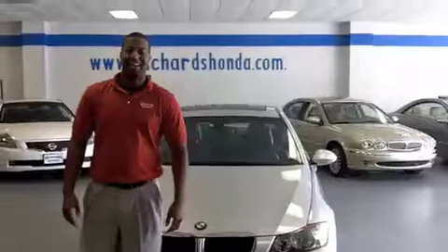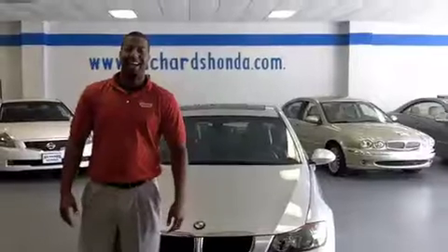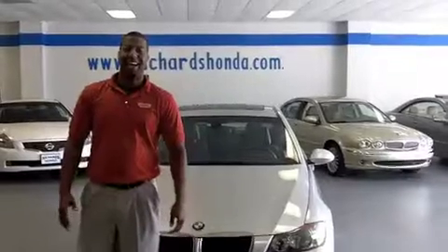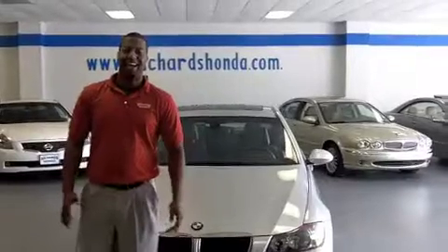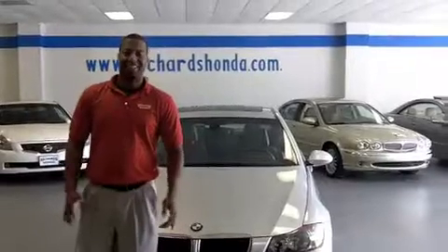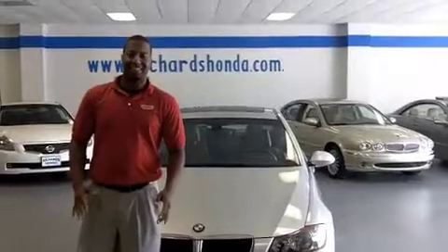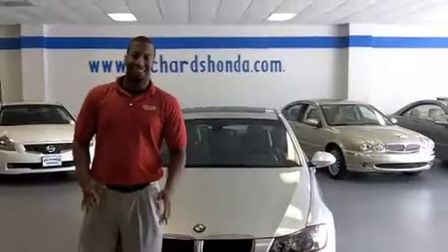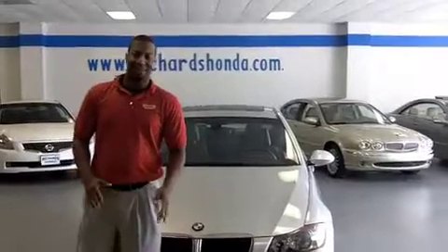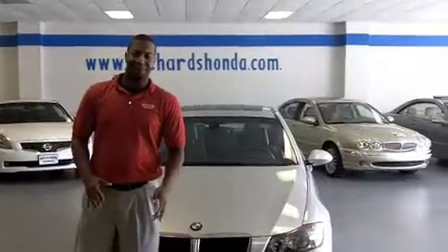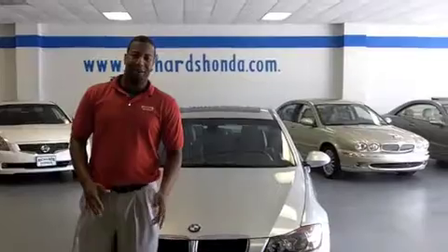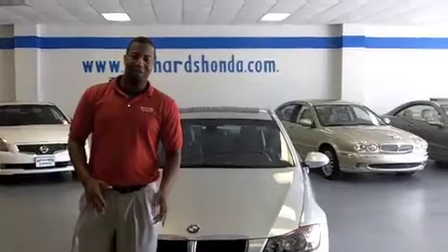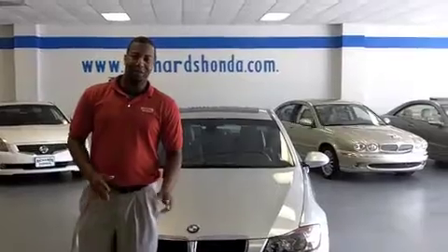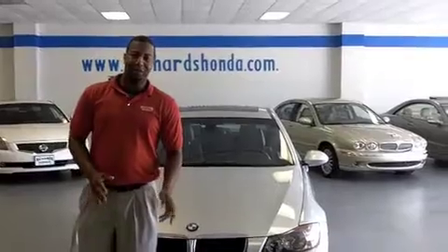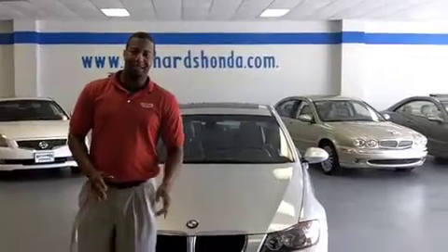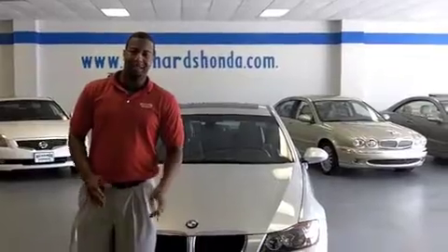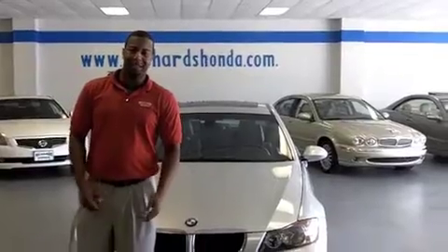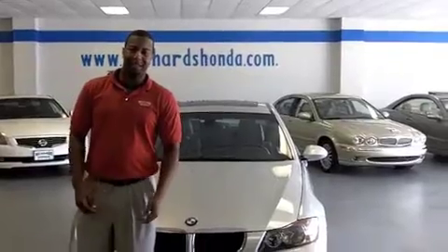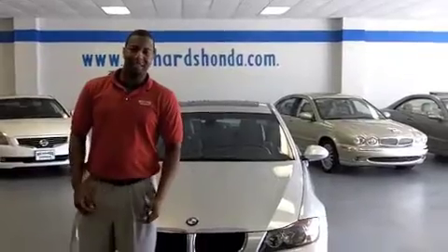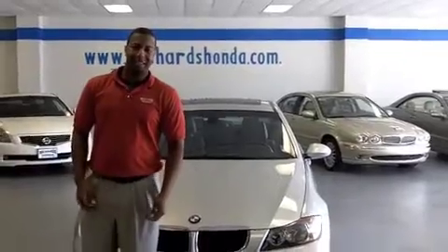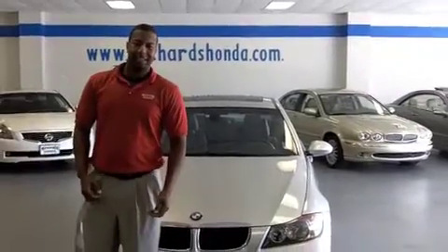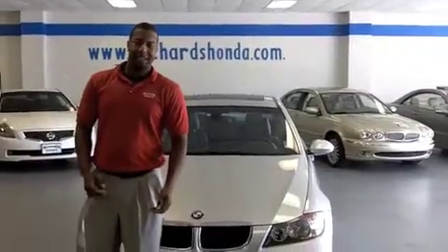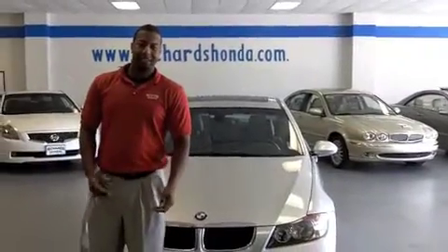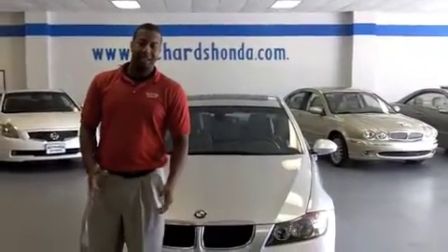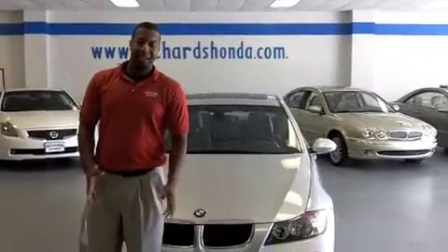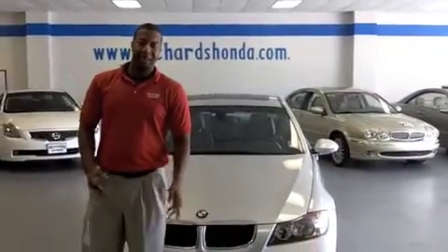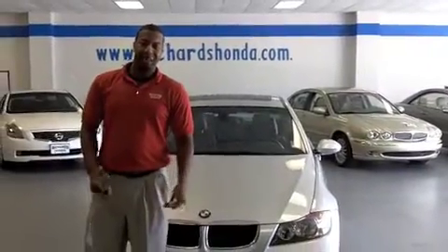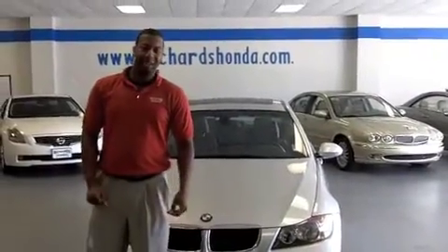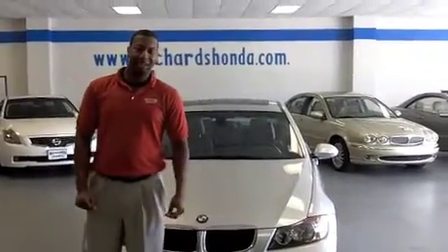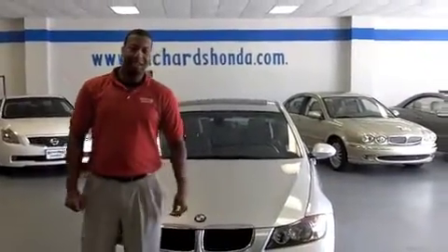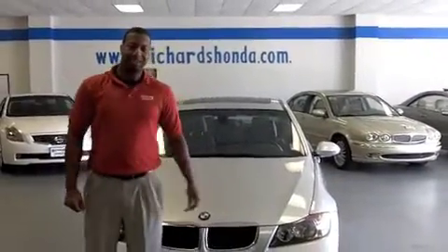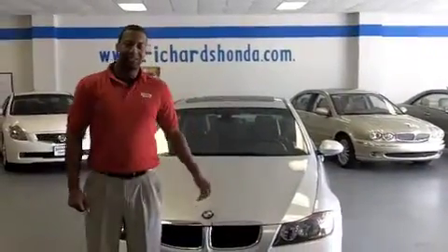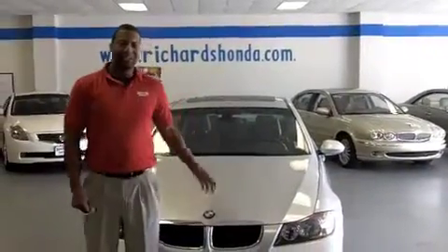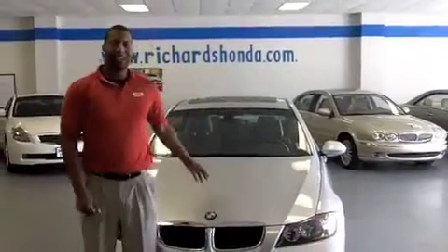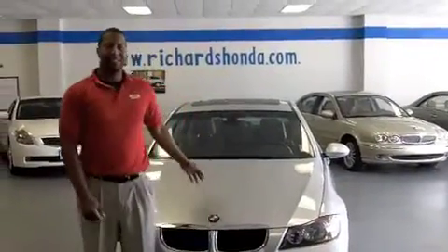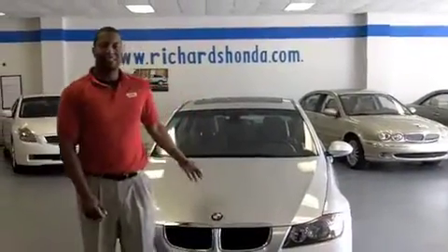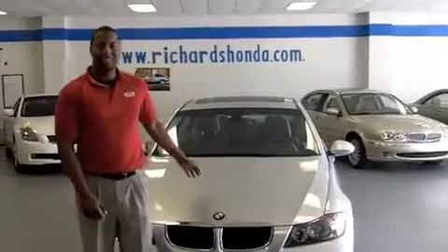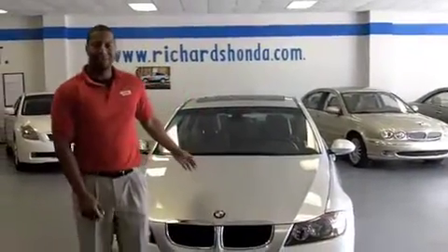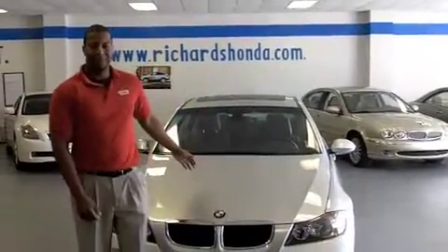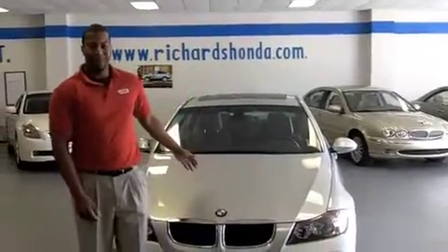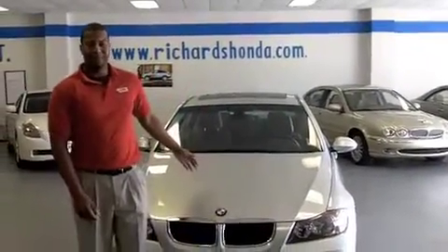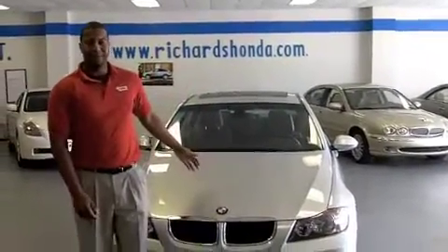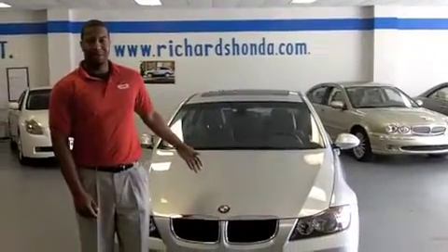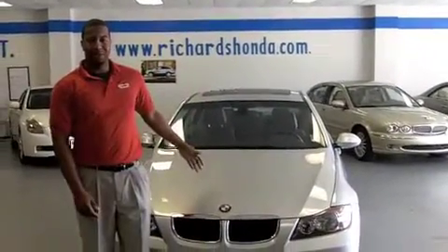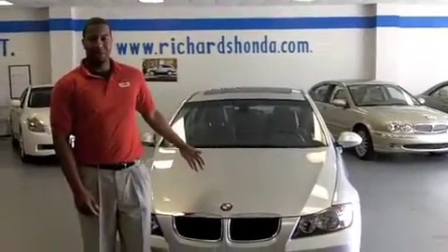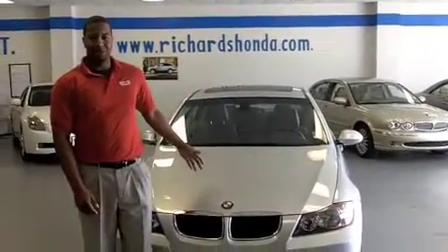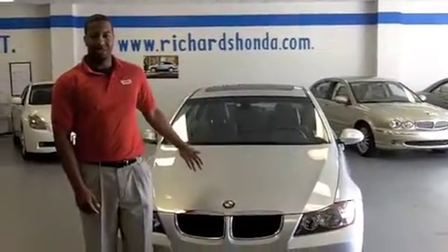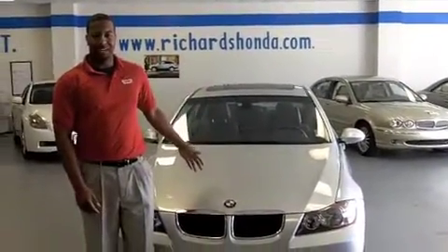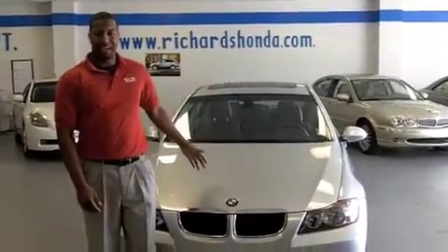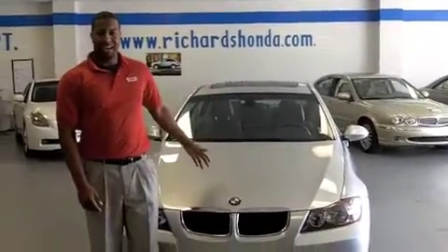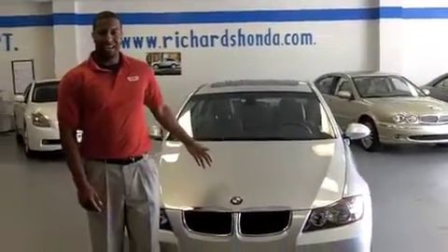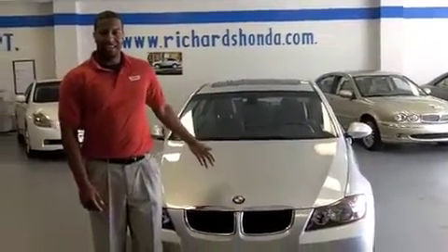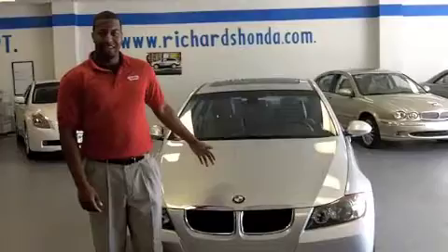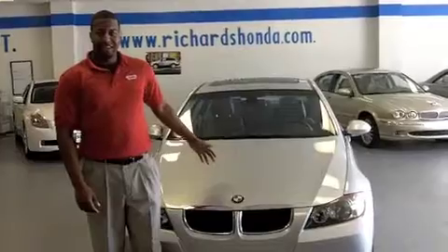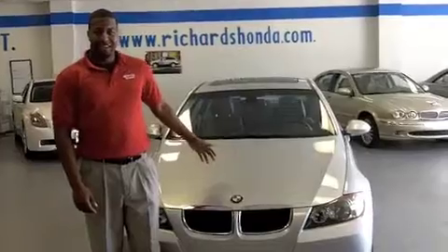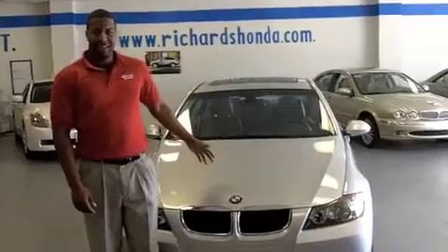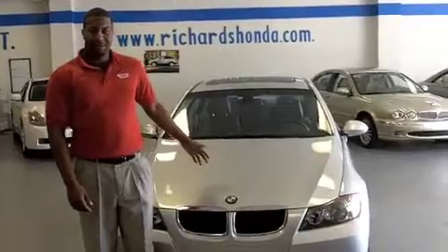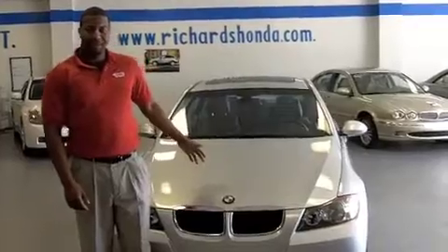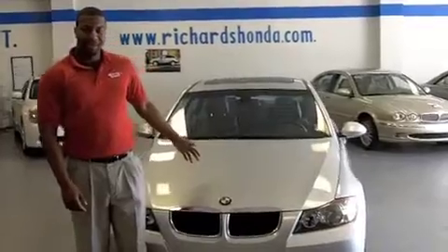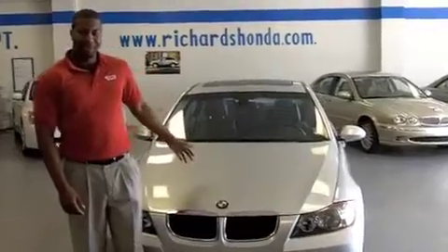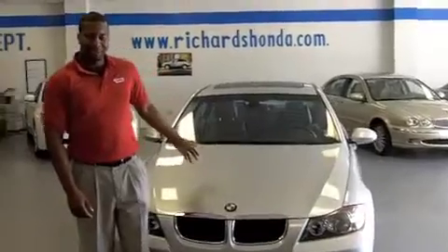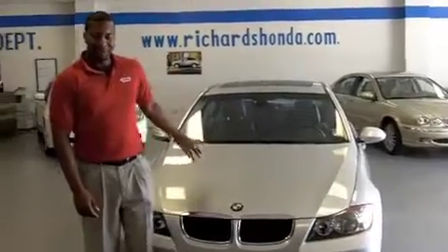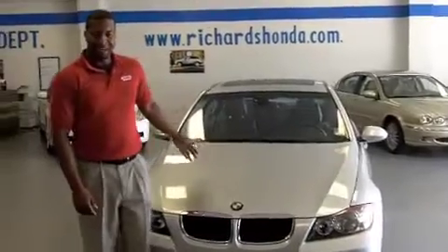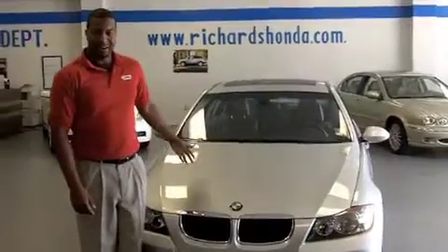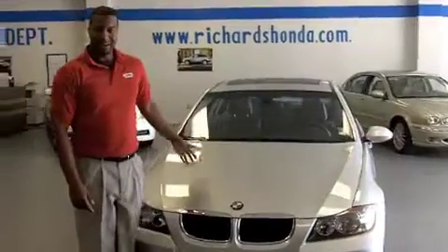Hi, this is Chad Bradford at Richards Honda. Today we're going to be looking at the 2007 BMW 328i. I'm going to tell you a little bit about it.